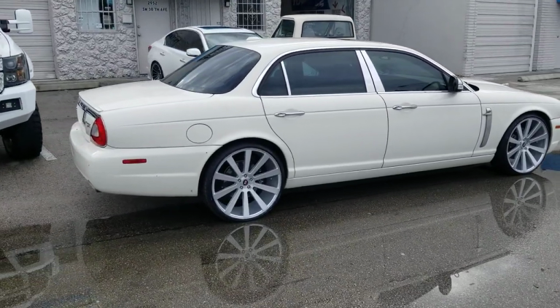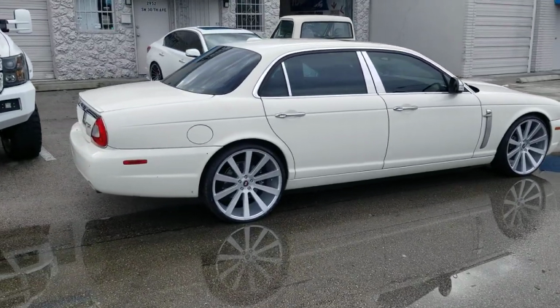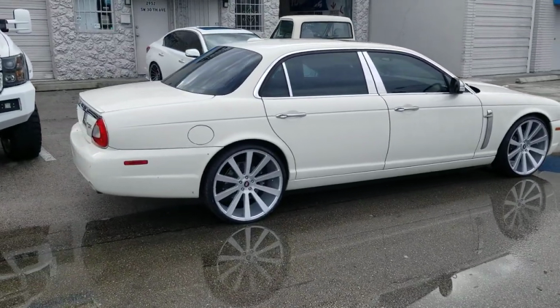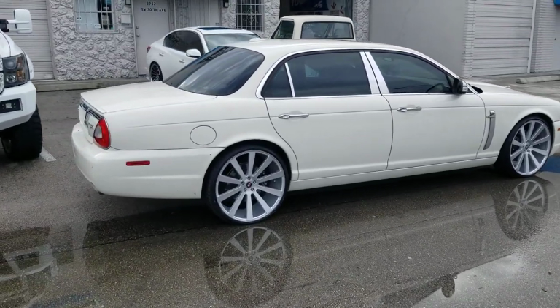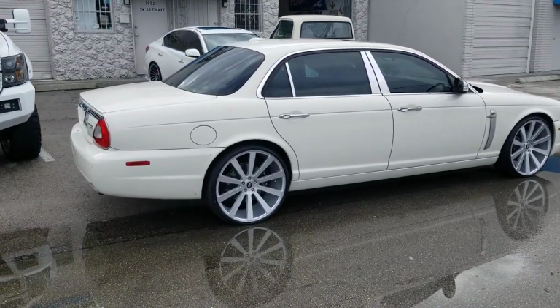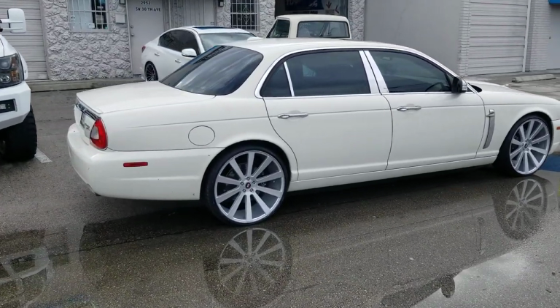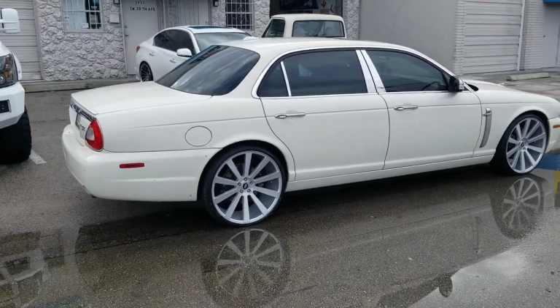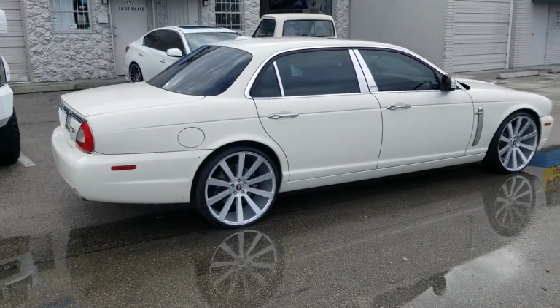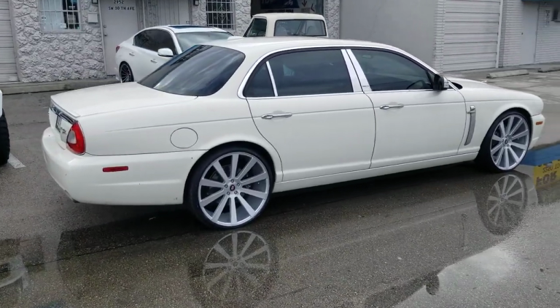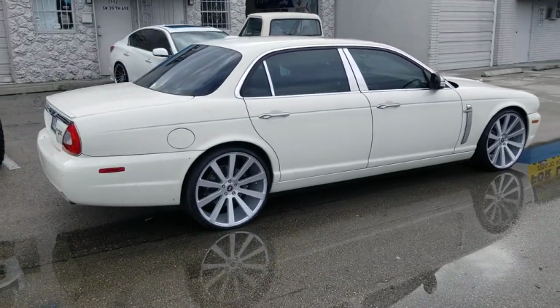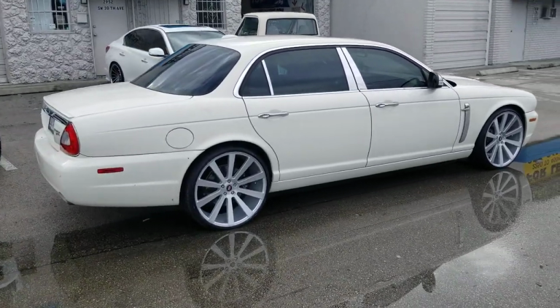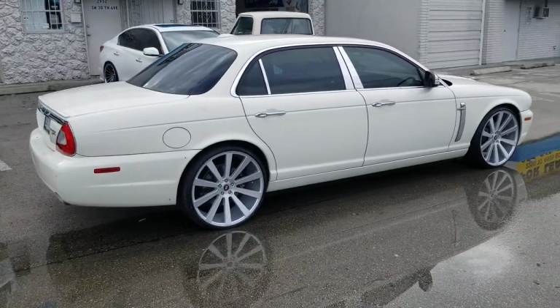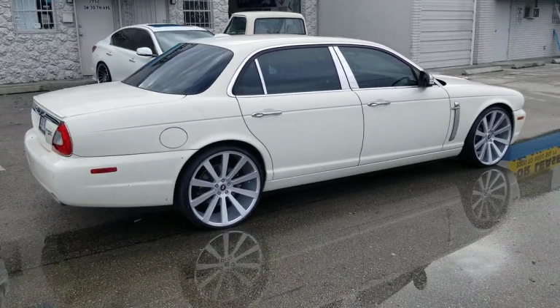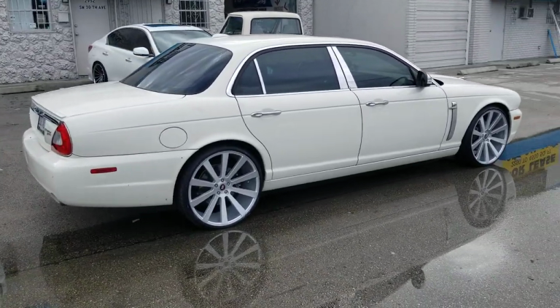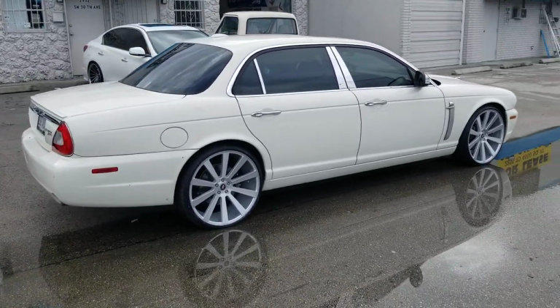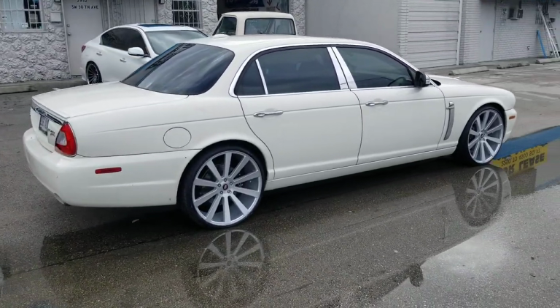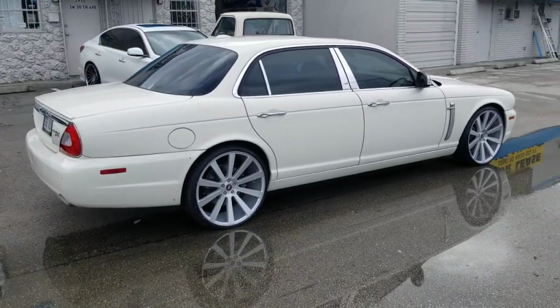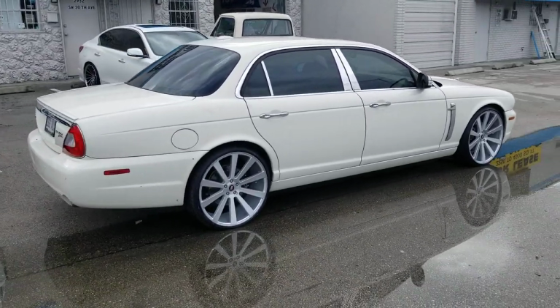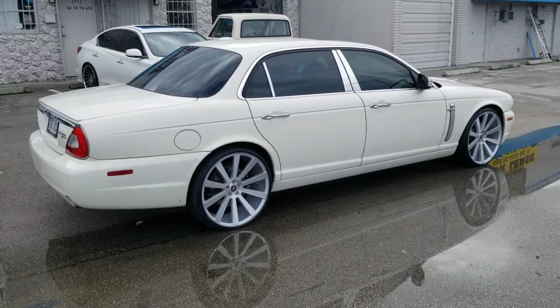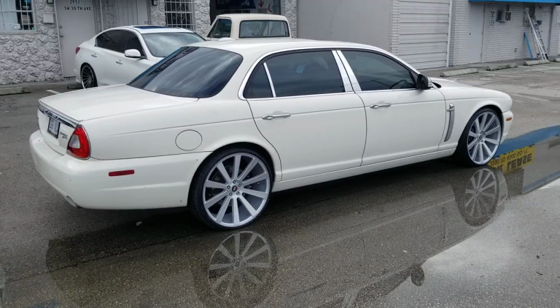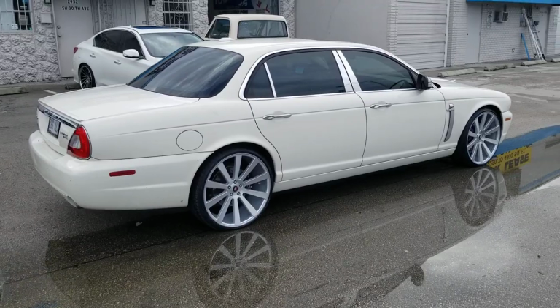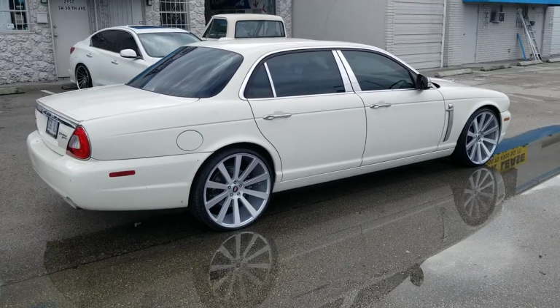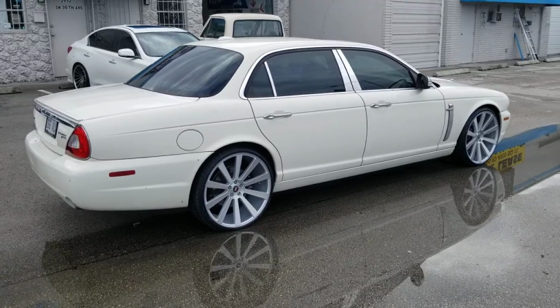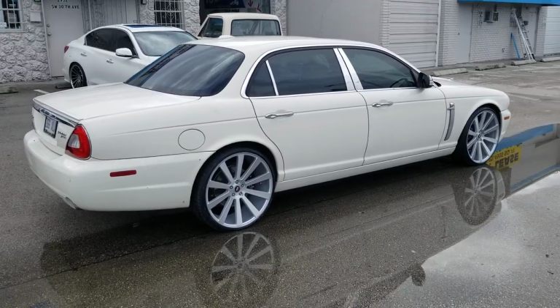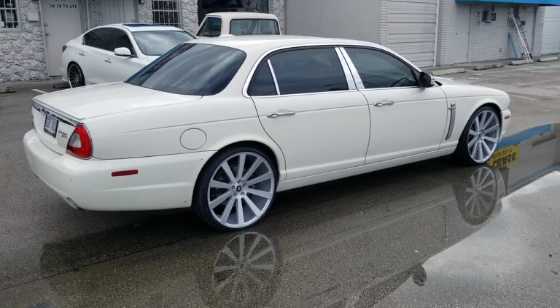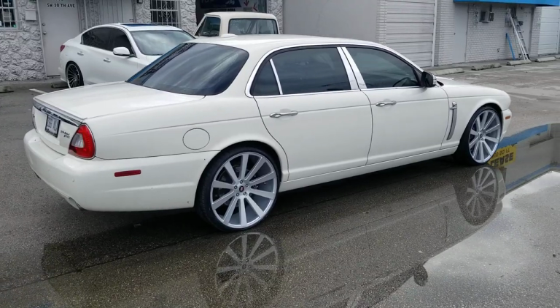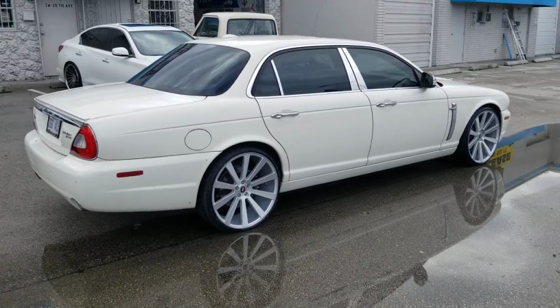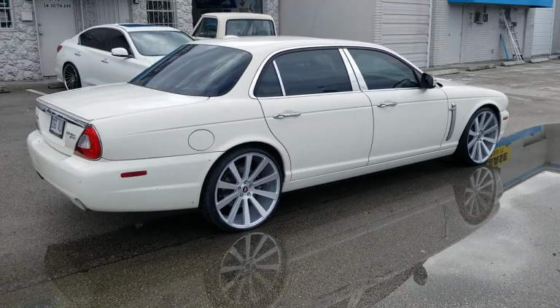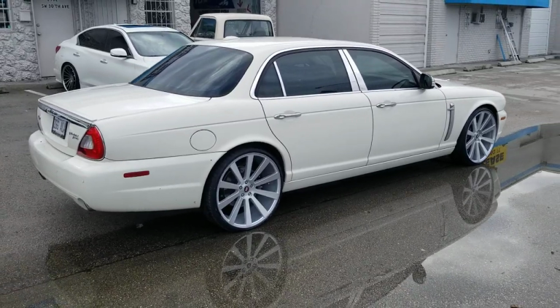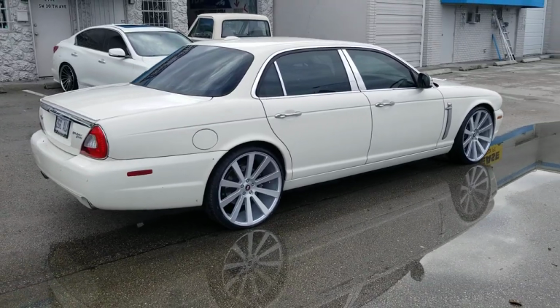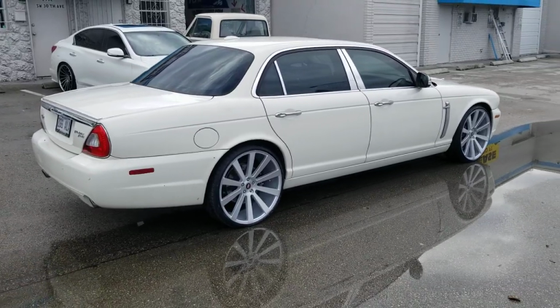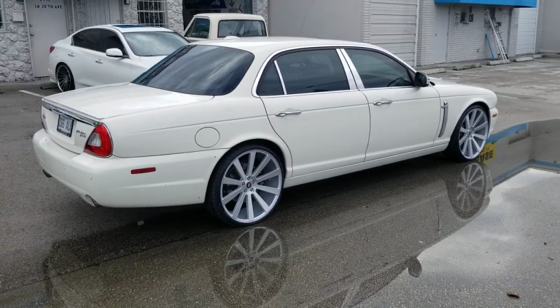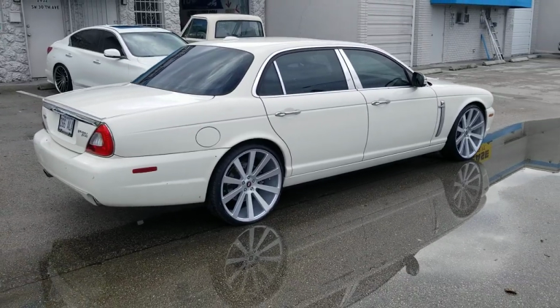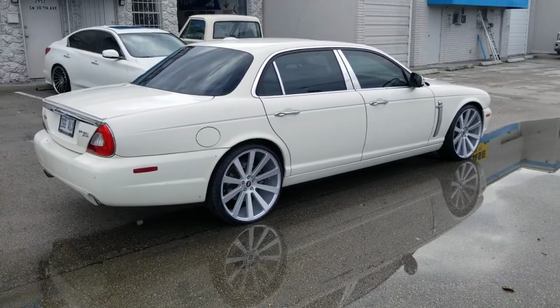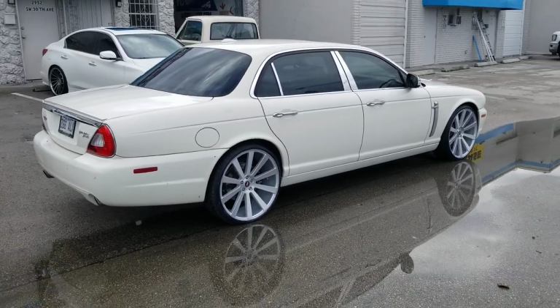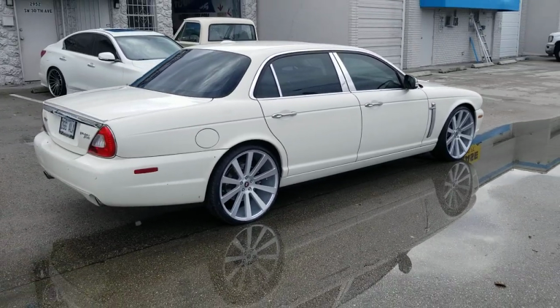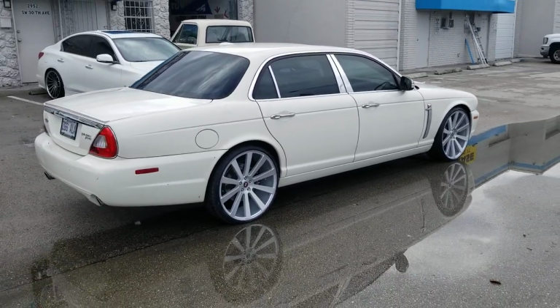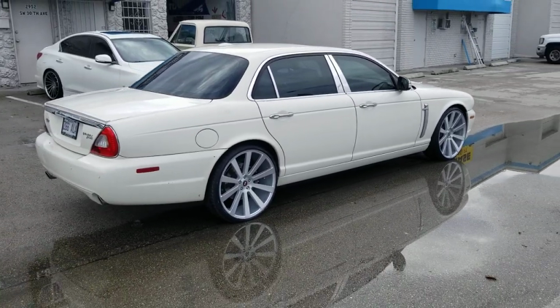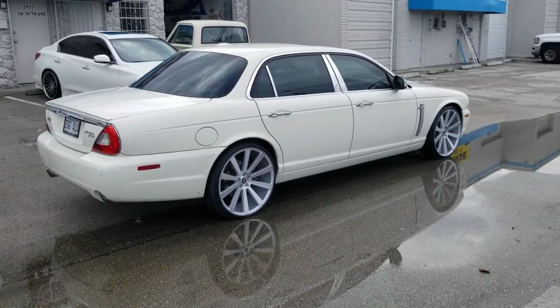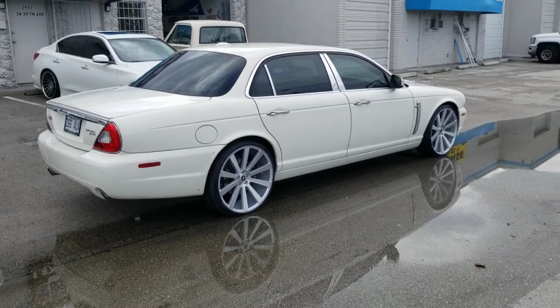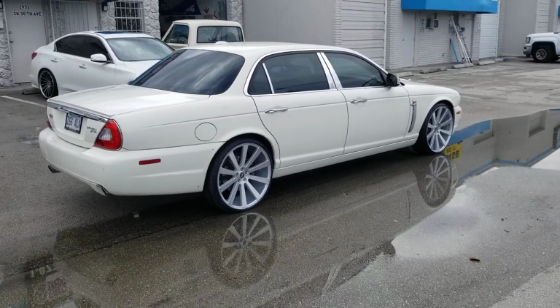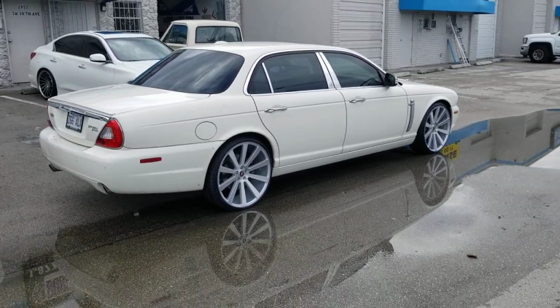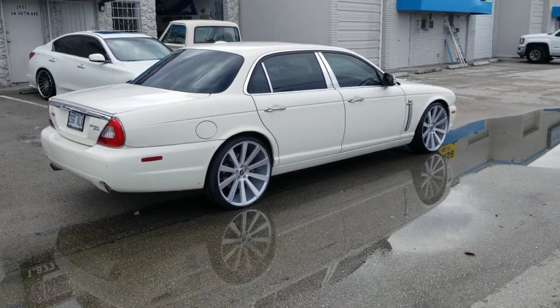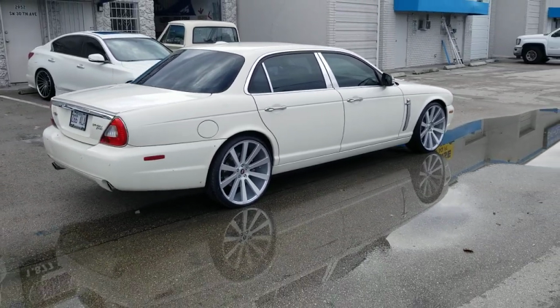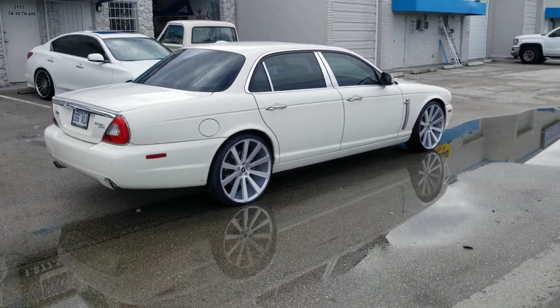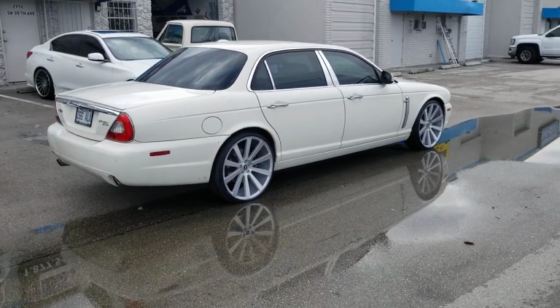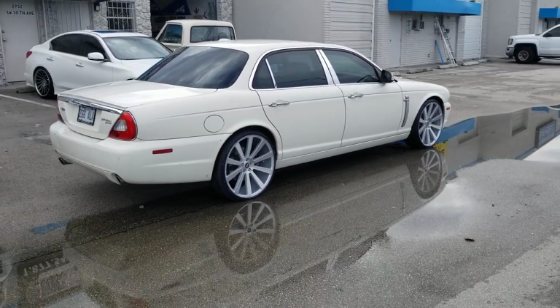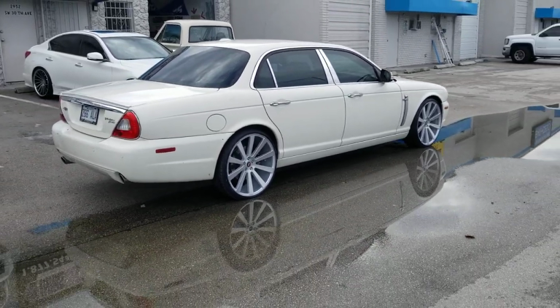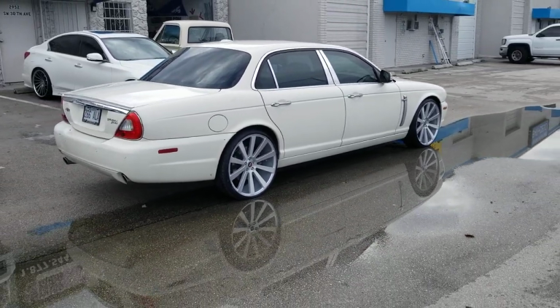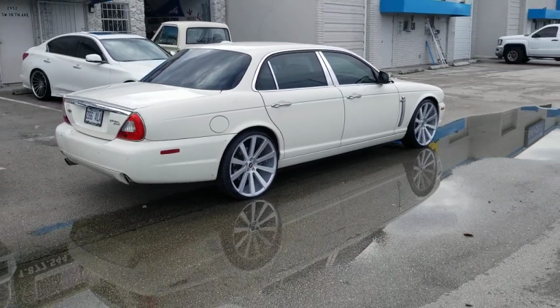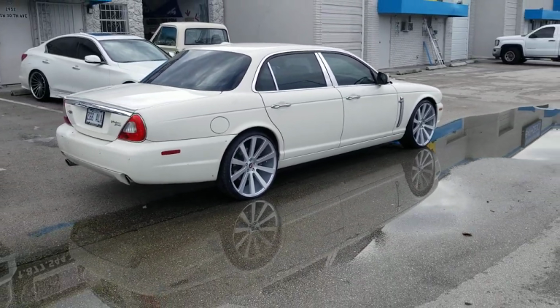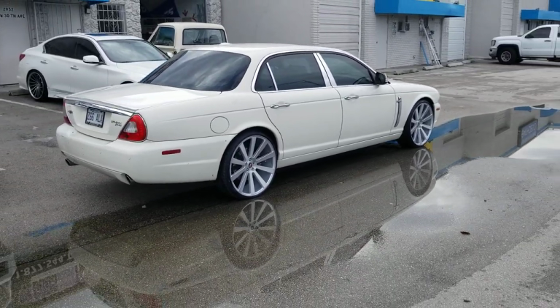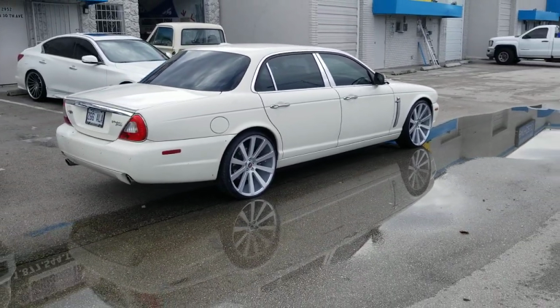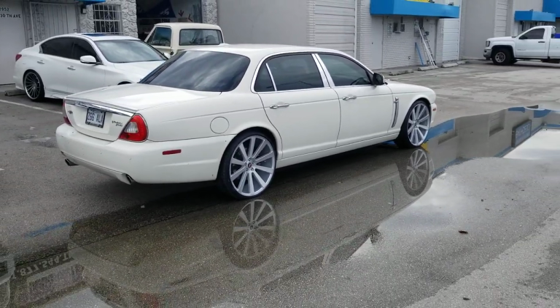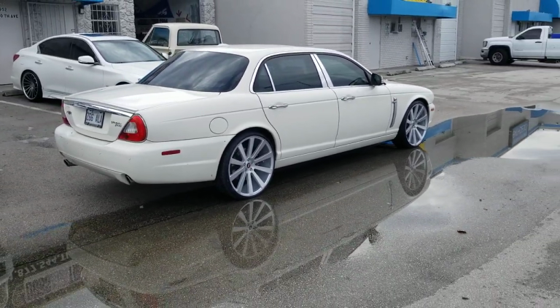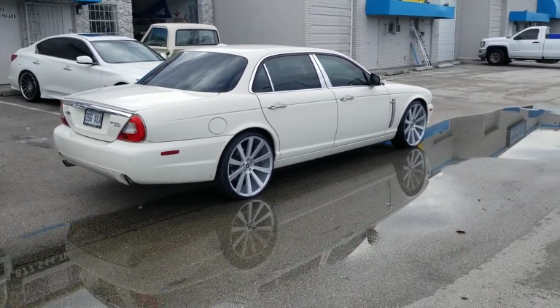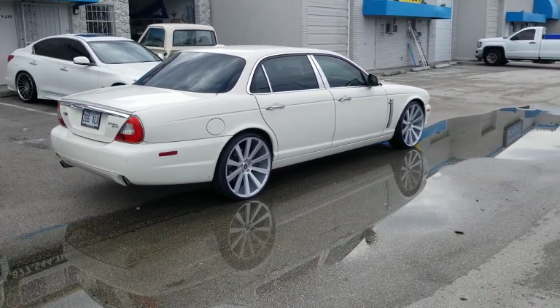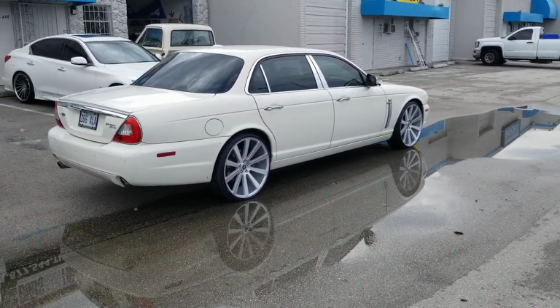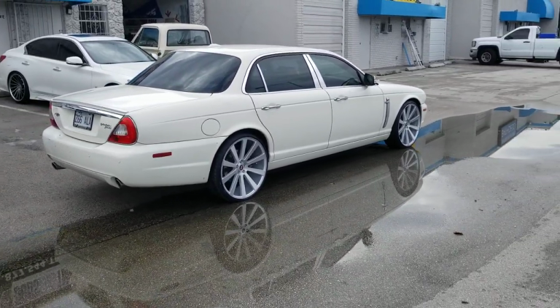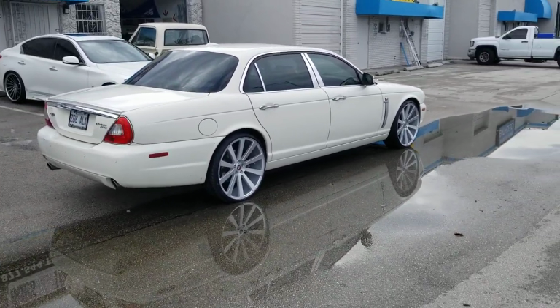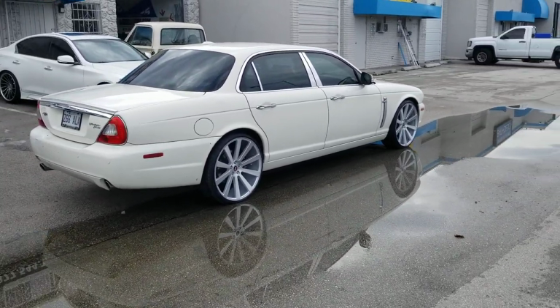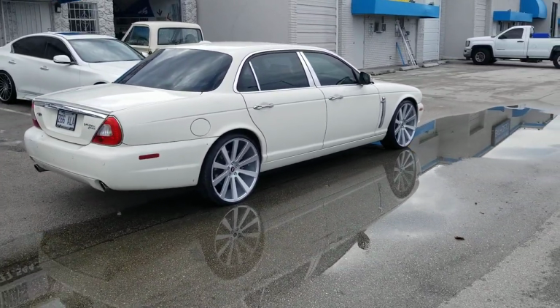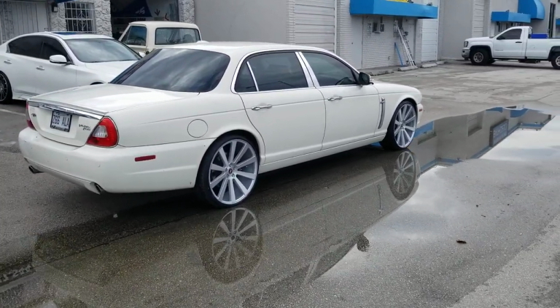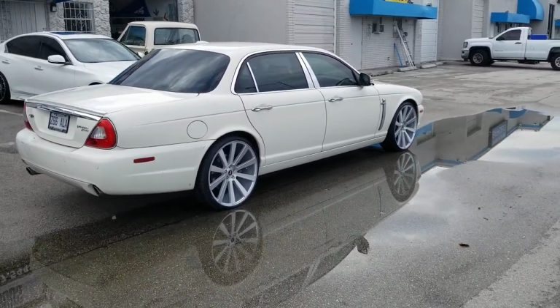I have put a 10 or a 10.5 on a Jaguar — I can't remember the exact size, I would have to look it up — but this came out really nice in the 22x9.